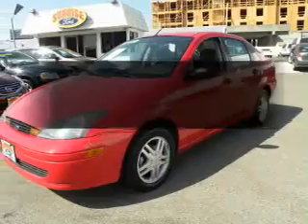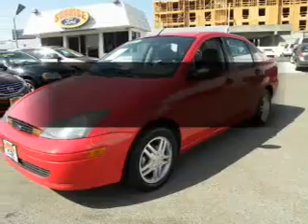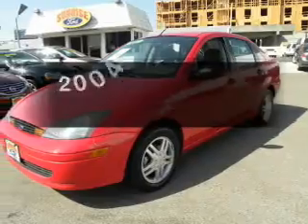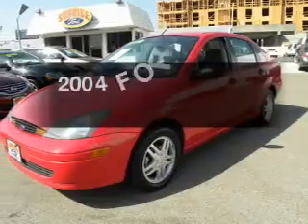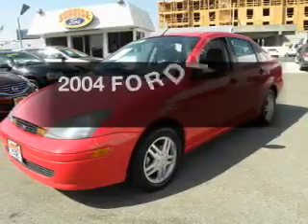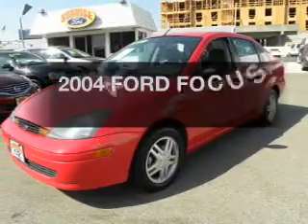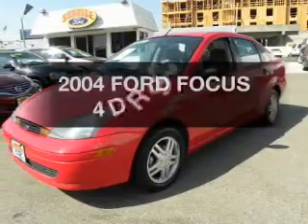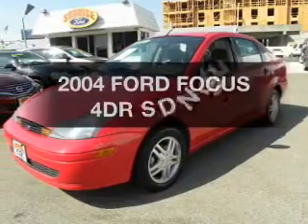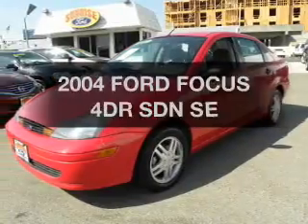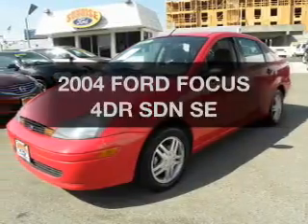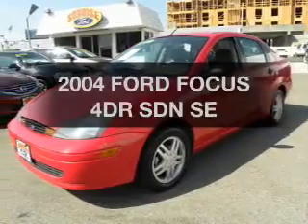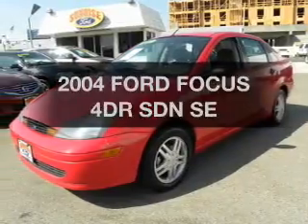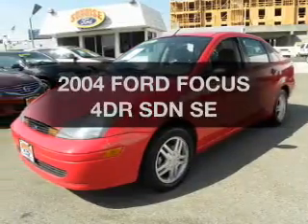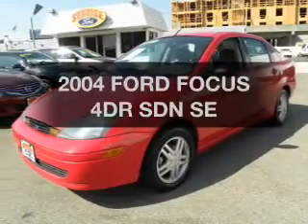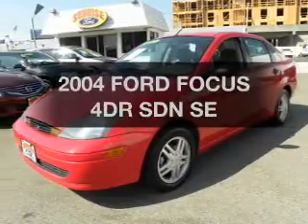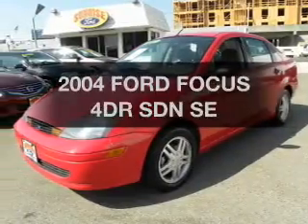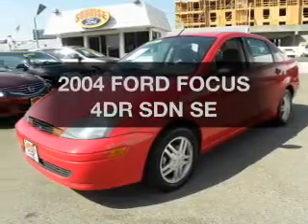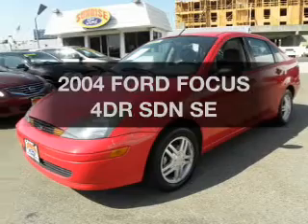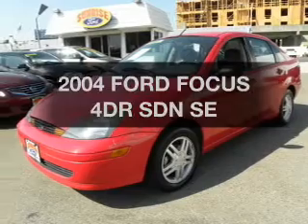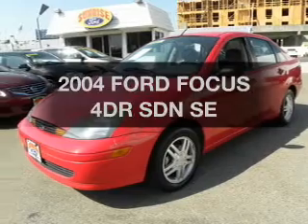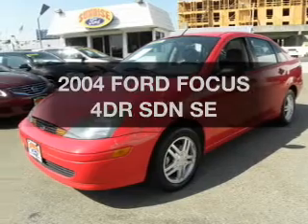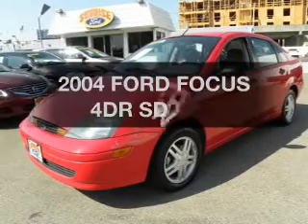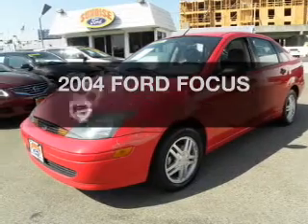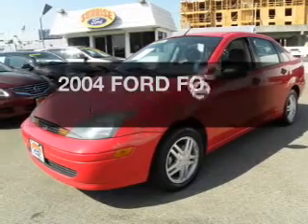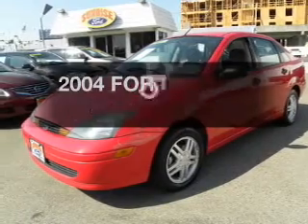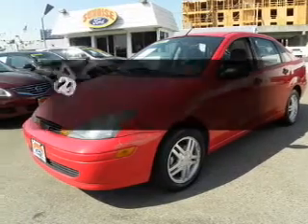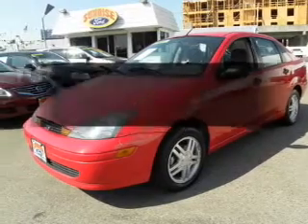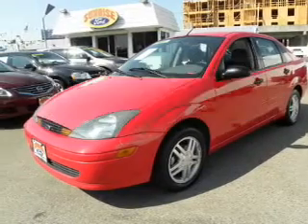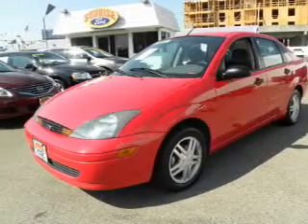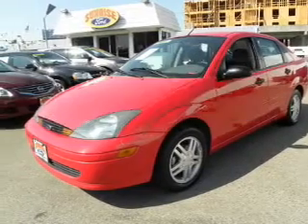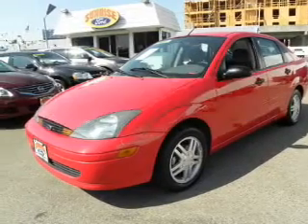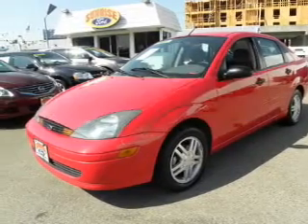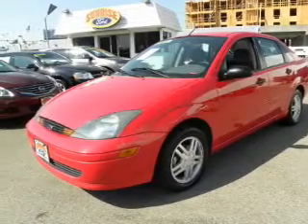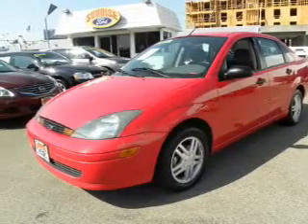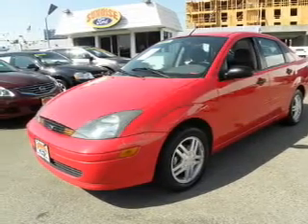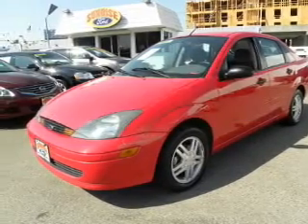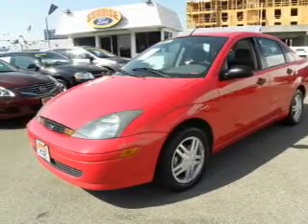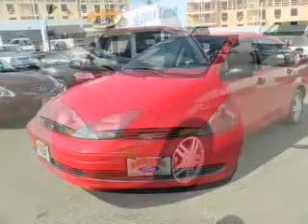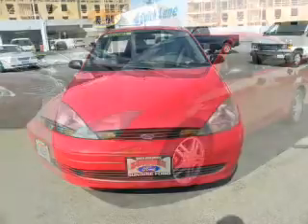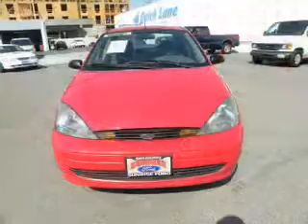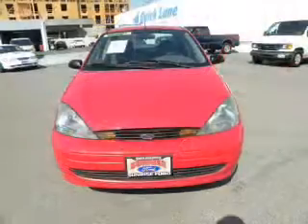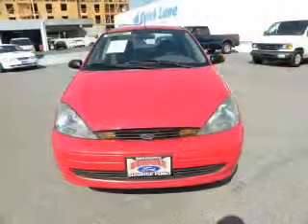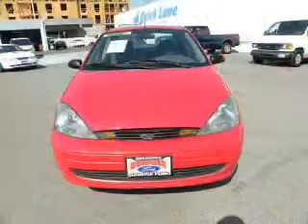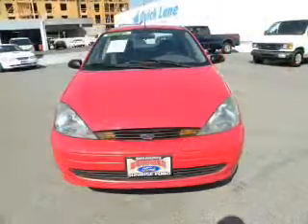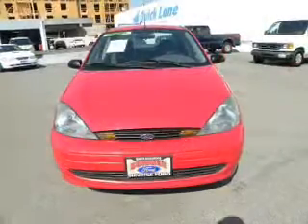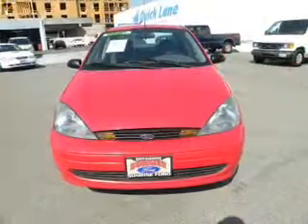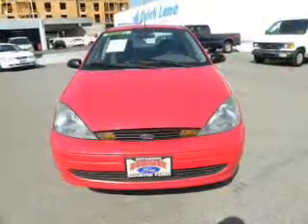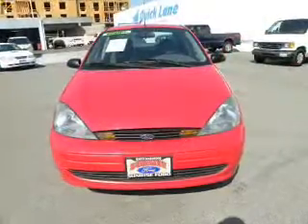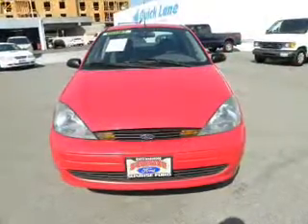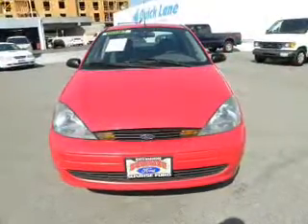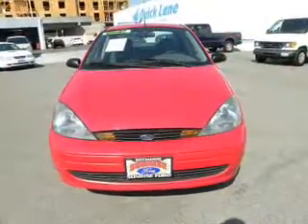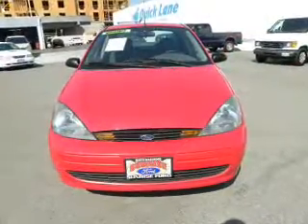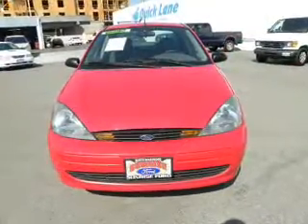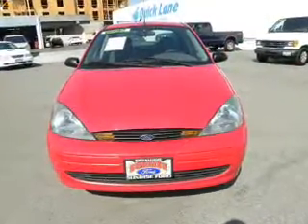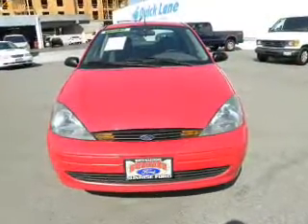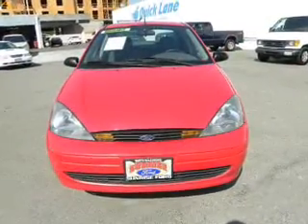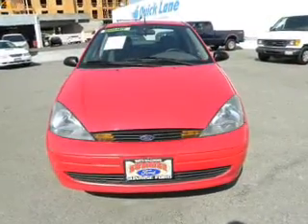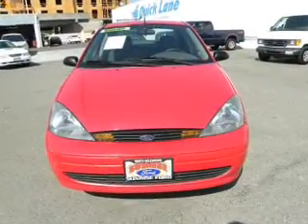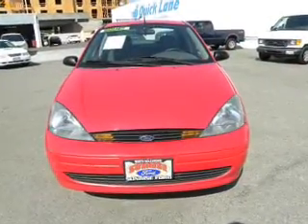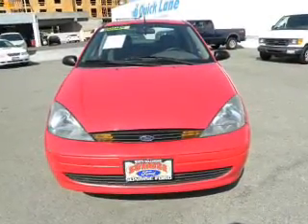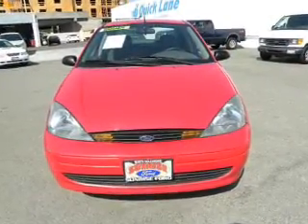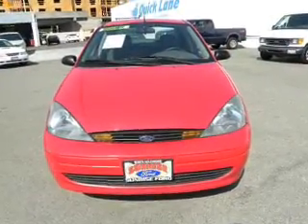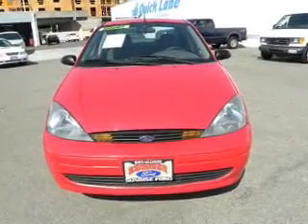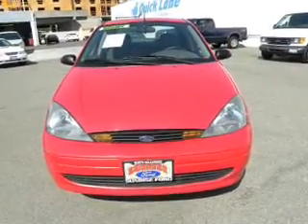Imagine yourself in this 2004 Ford Focus. Find everything you wanted to ride under one roof with this vehicle.